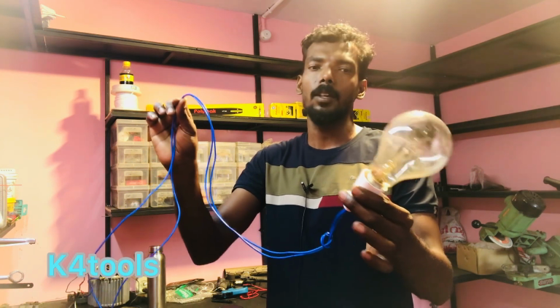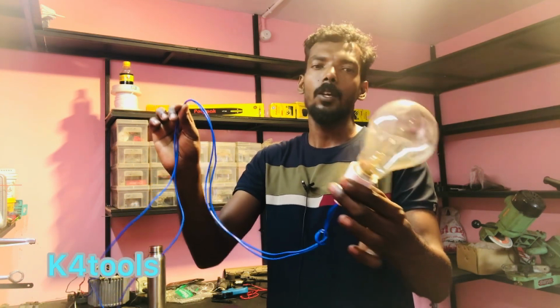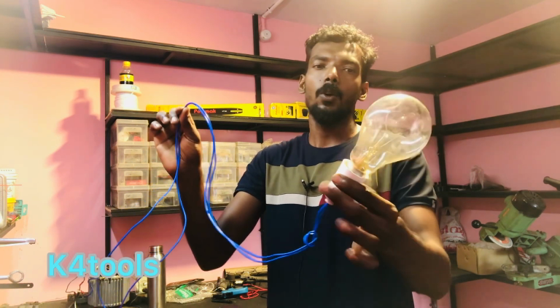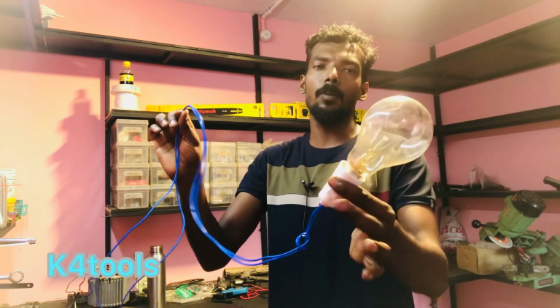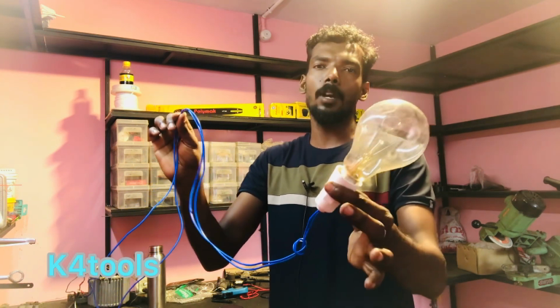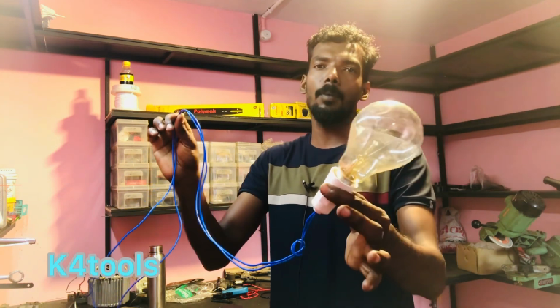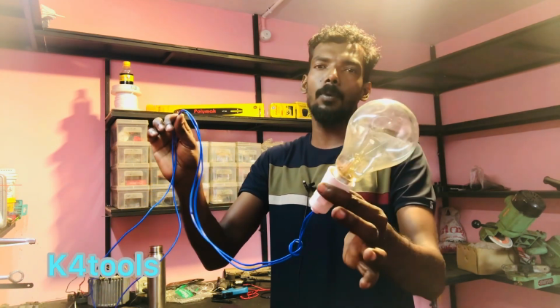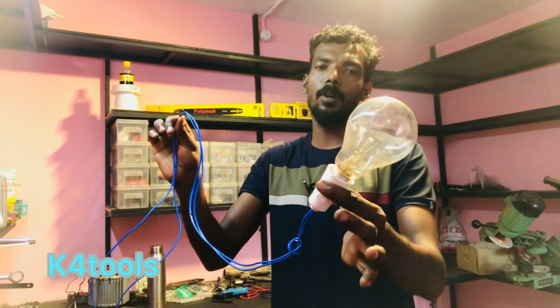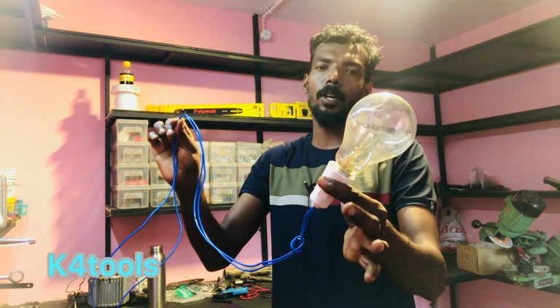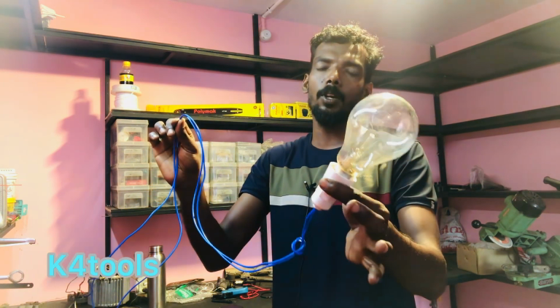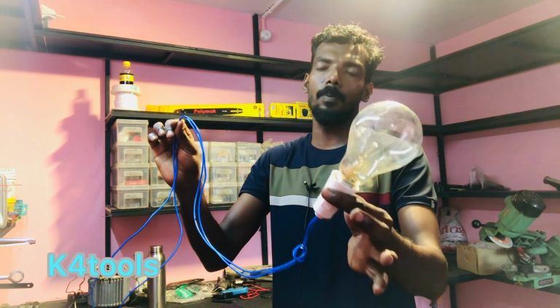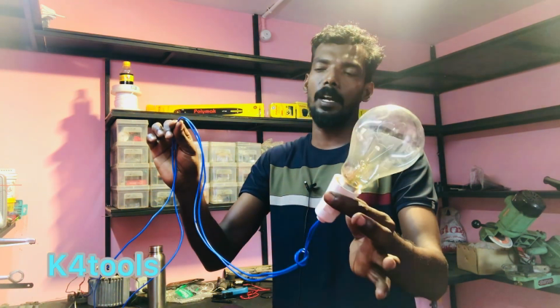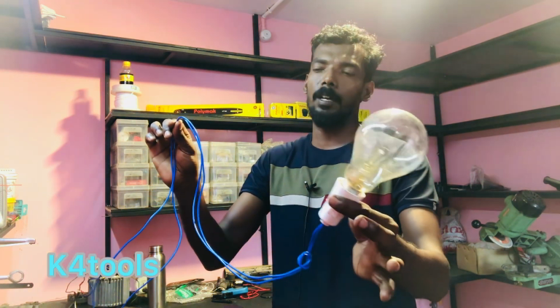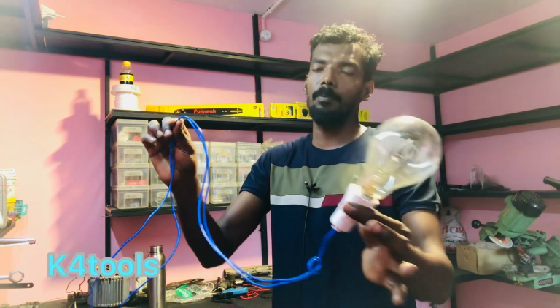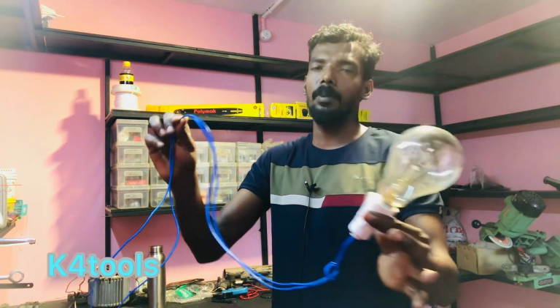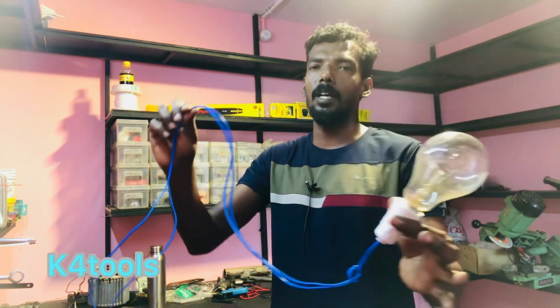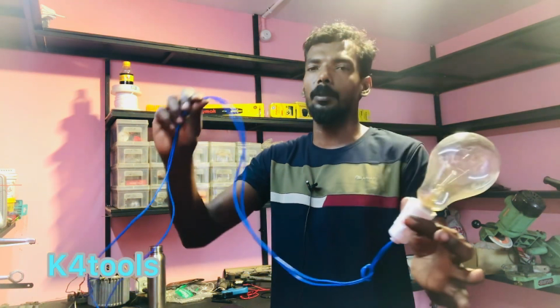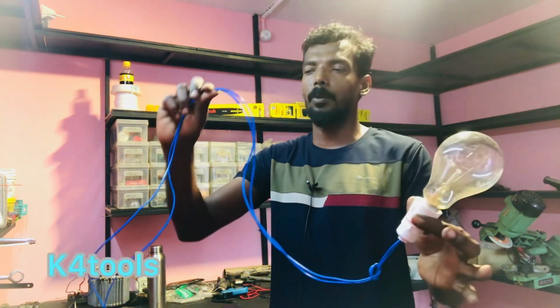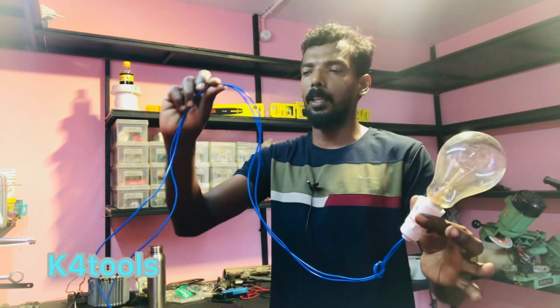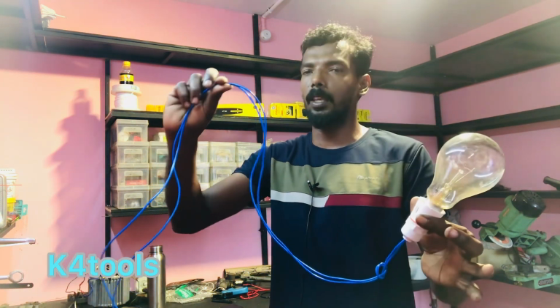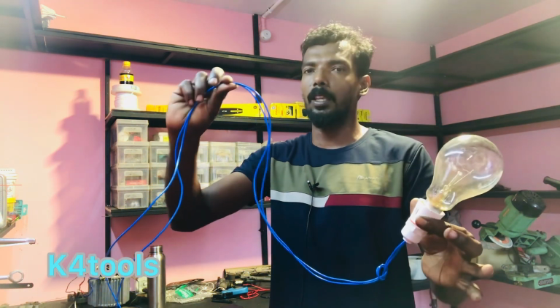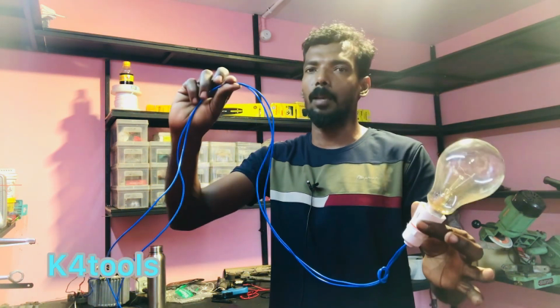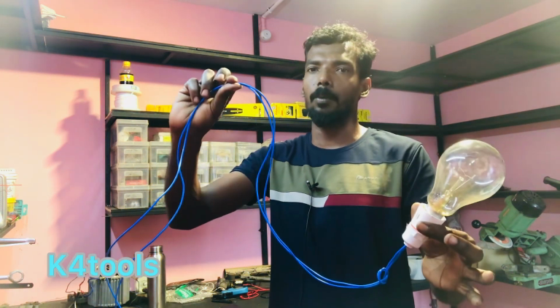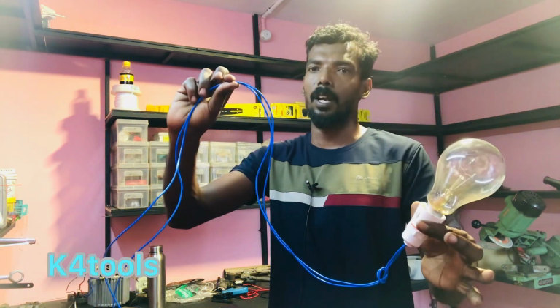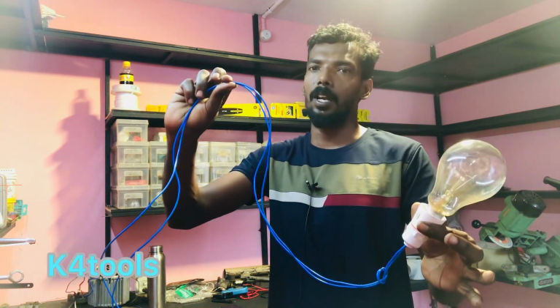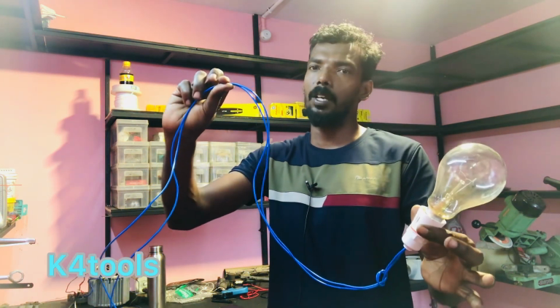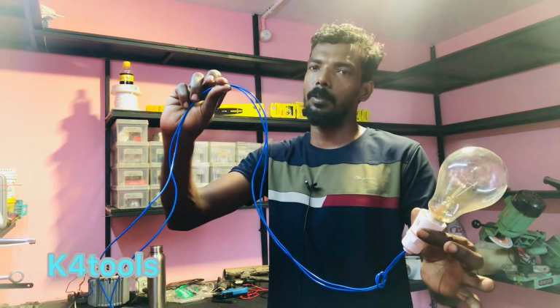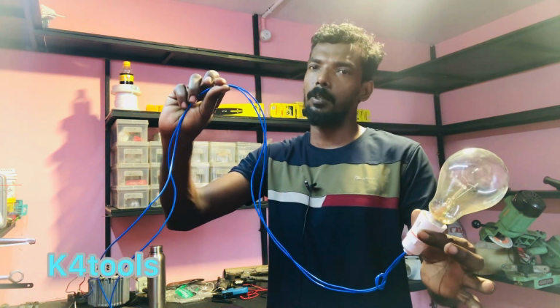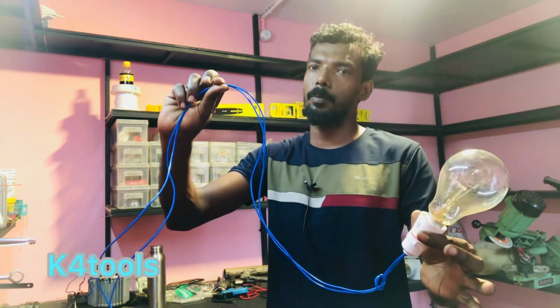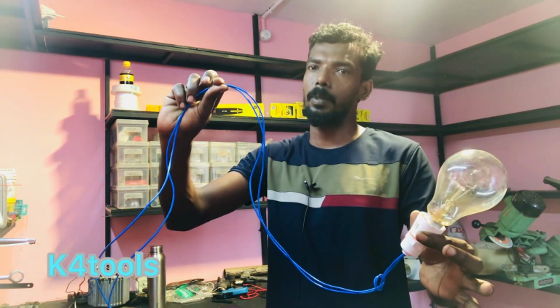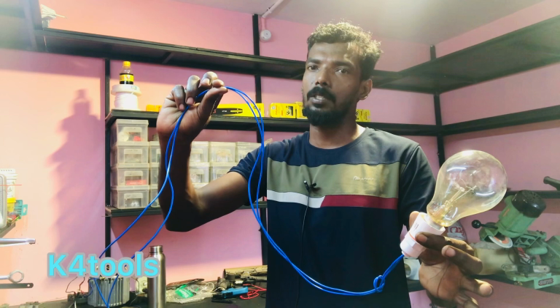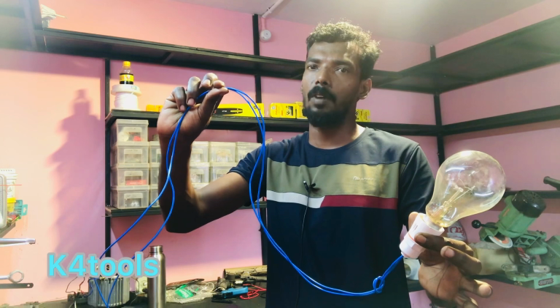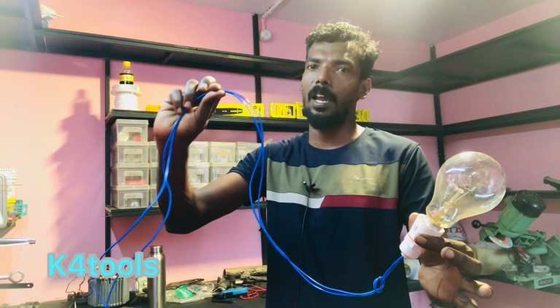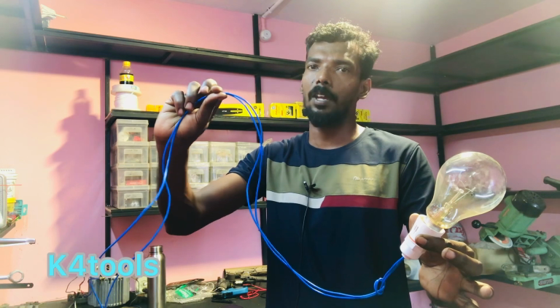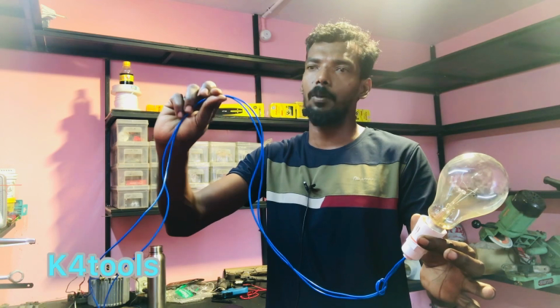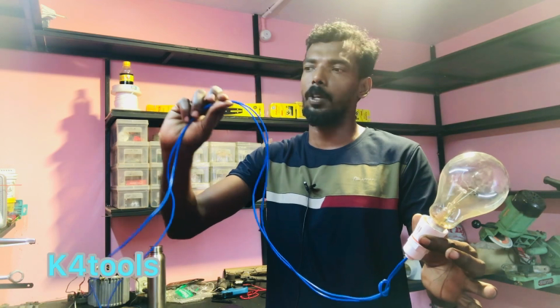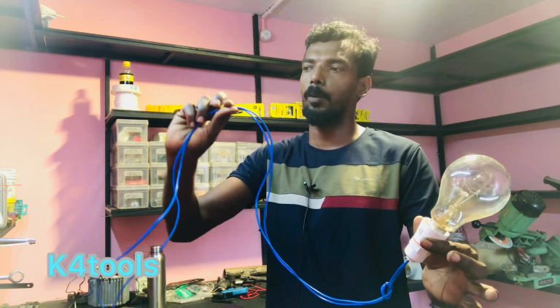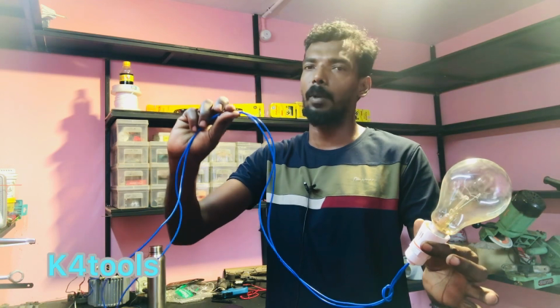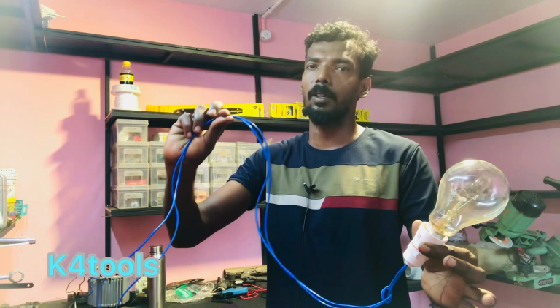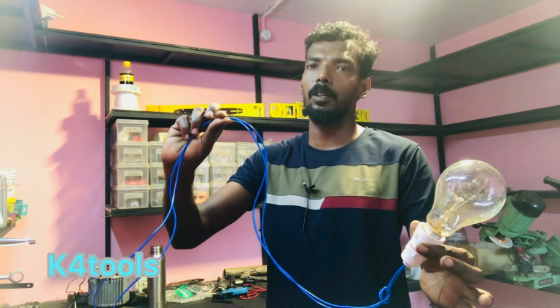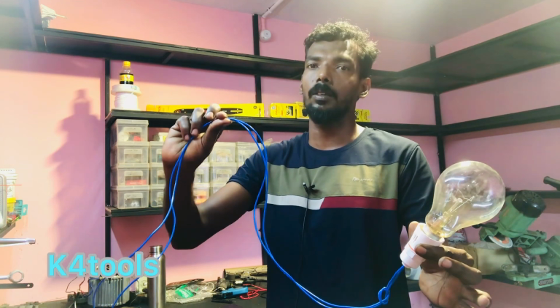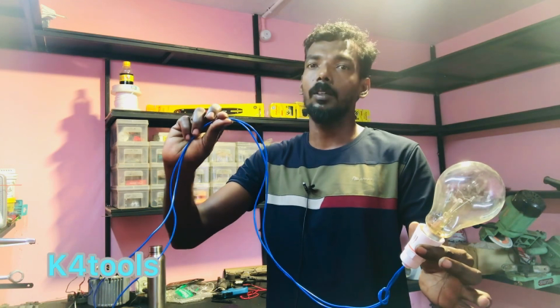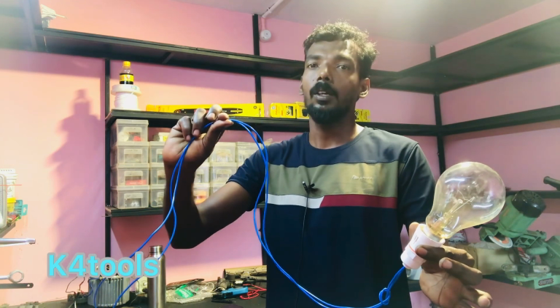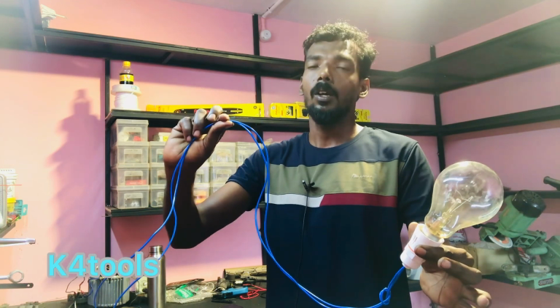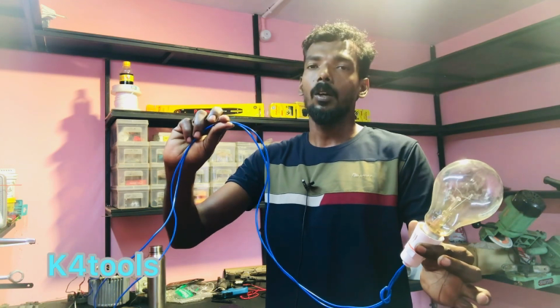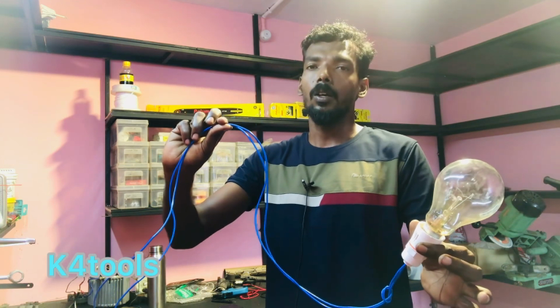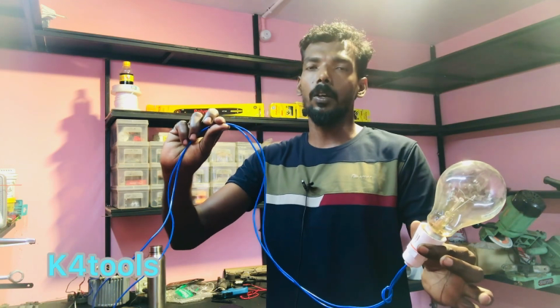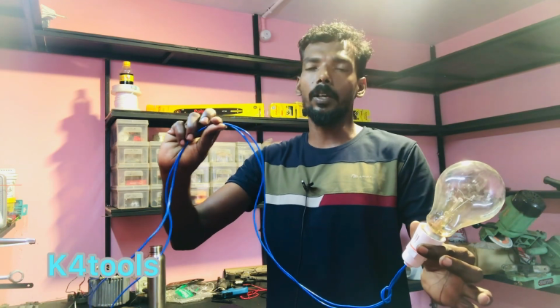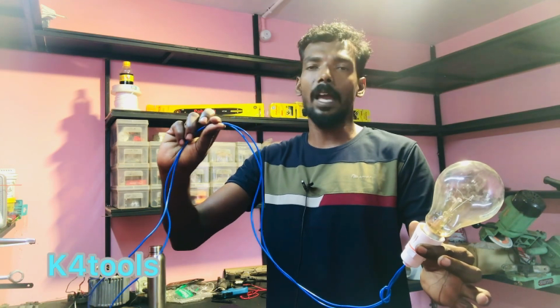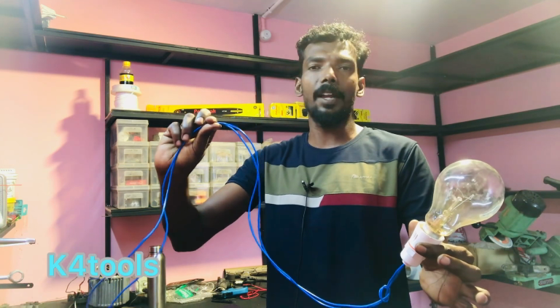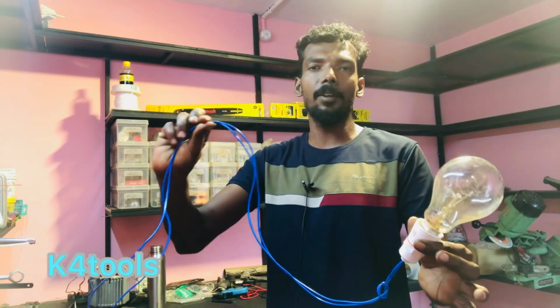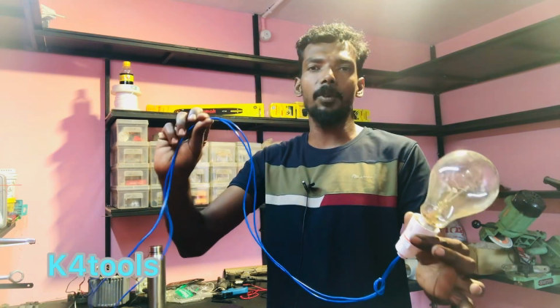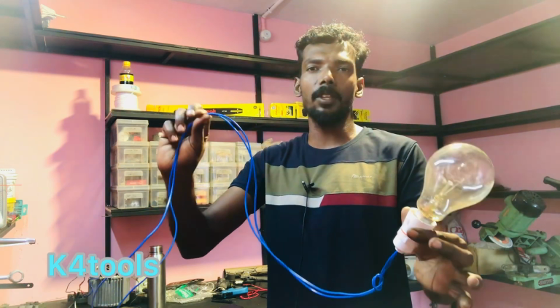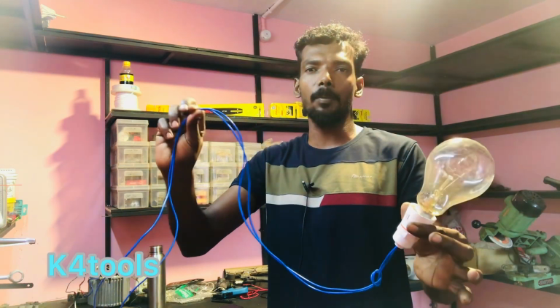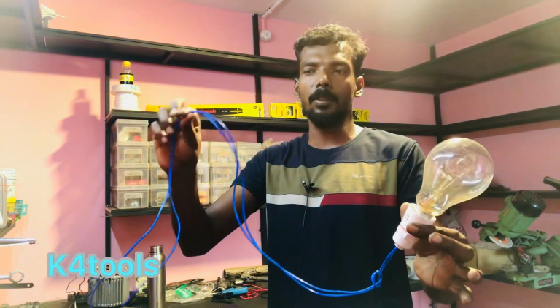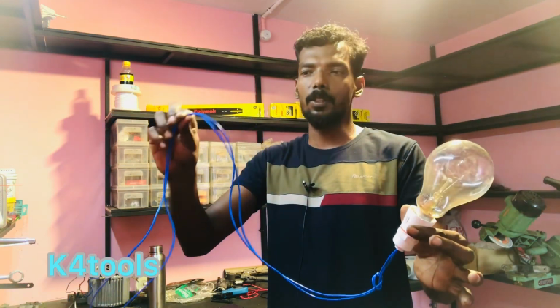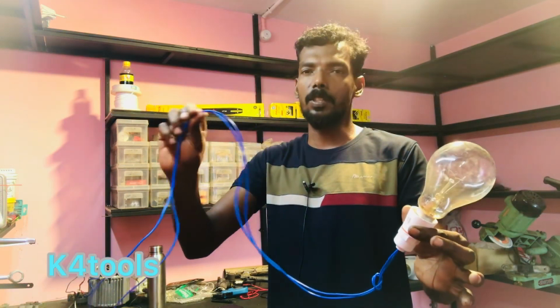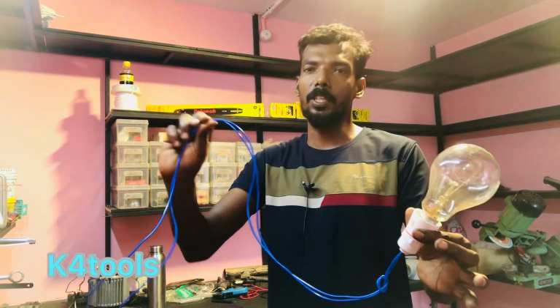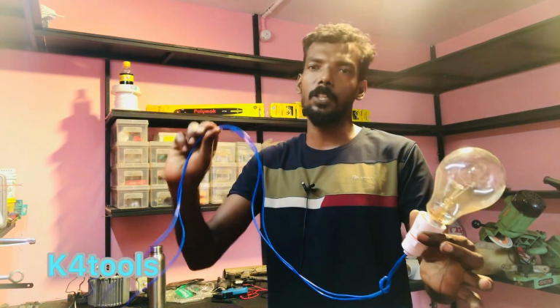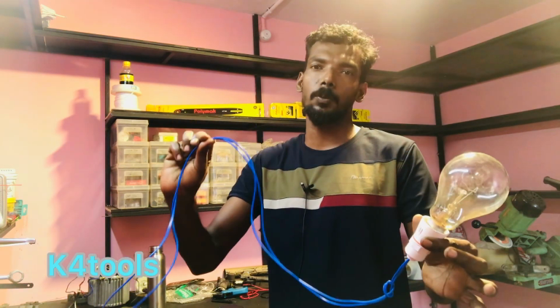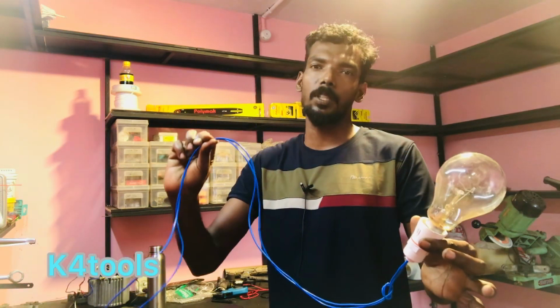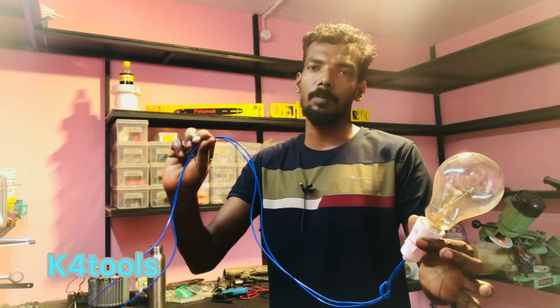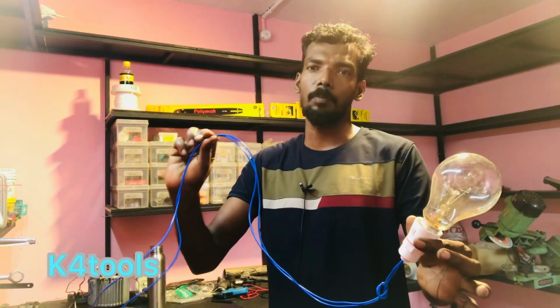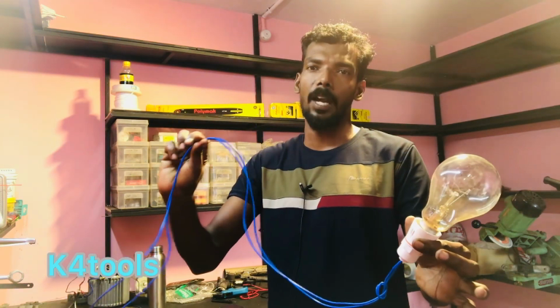There's a bulb, two other wires, and a plug. Because we can't call it a series circuit, it's a simple instrument.